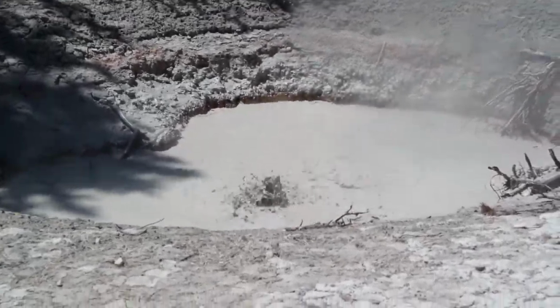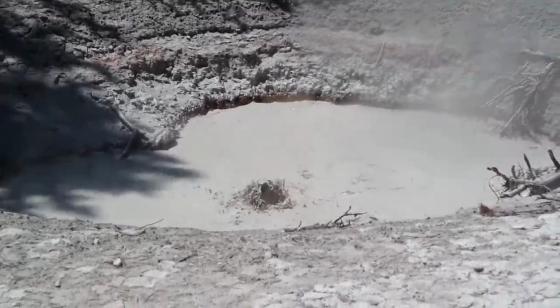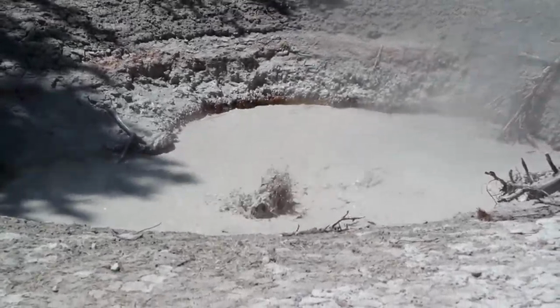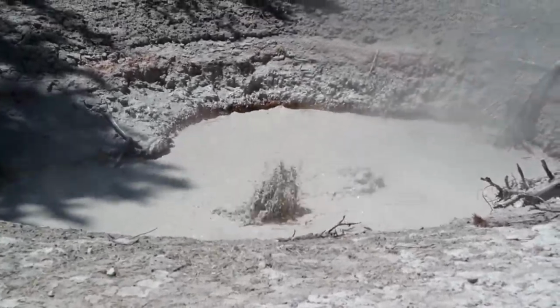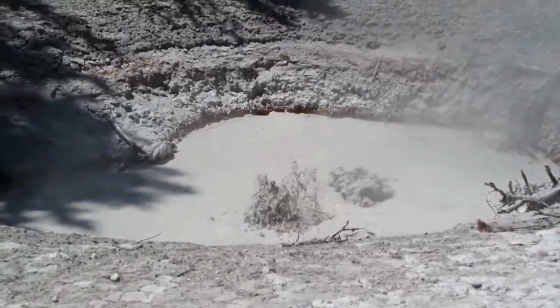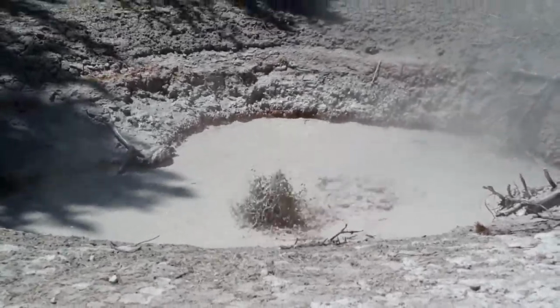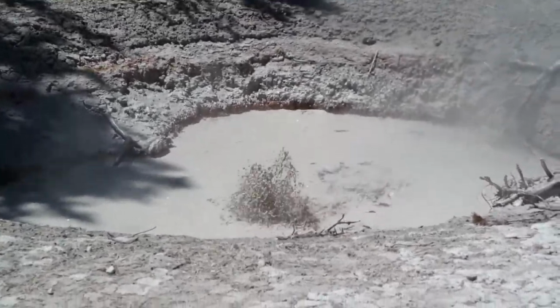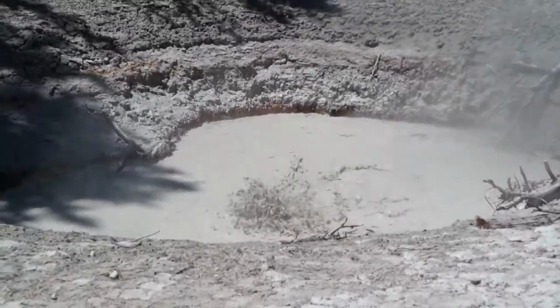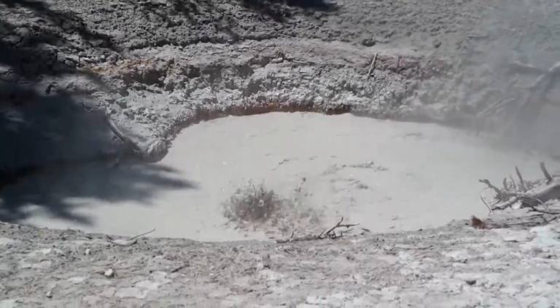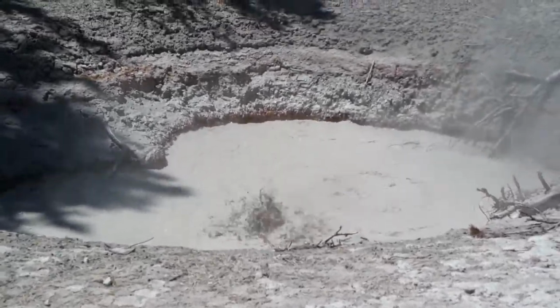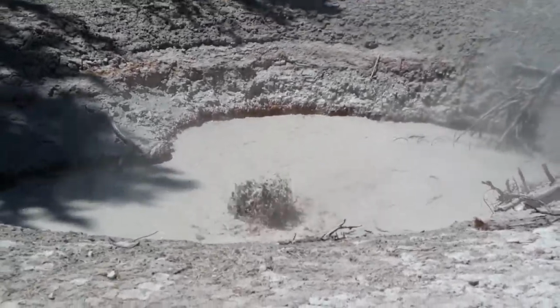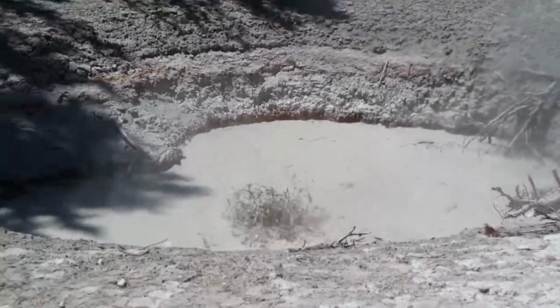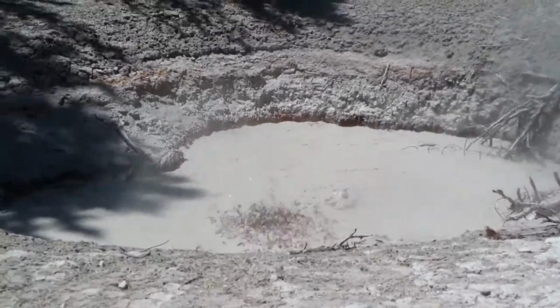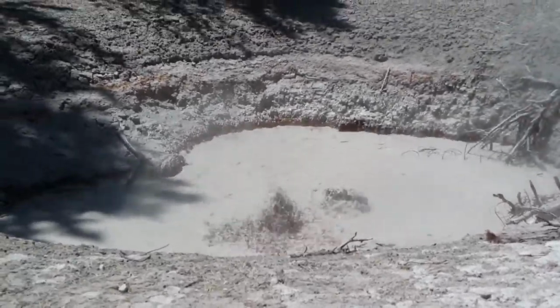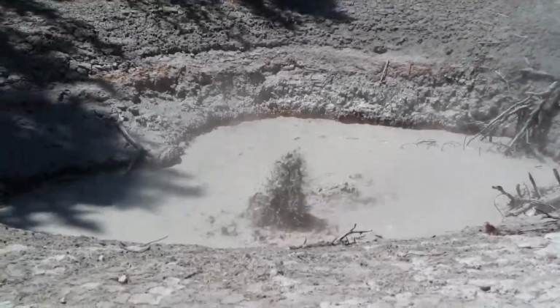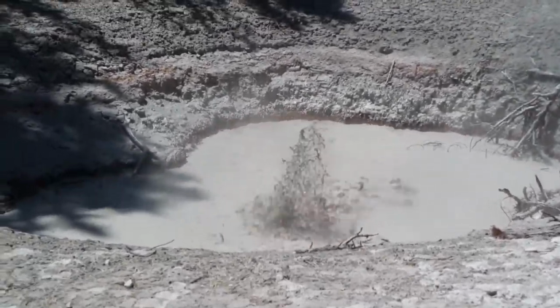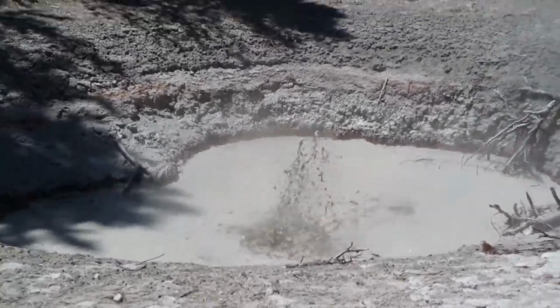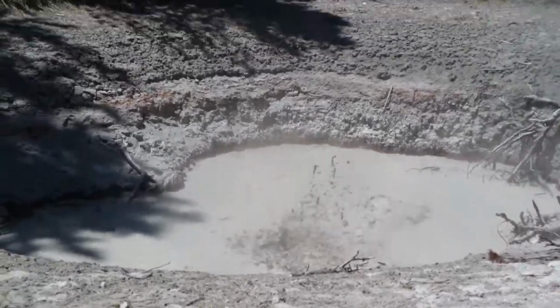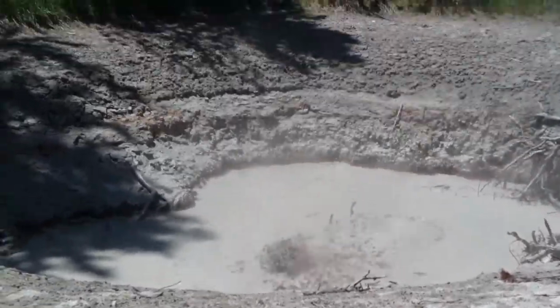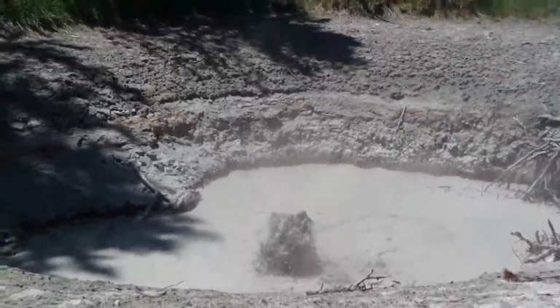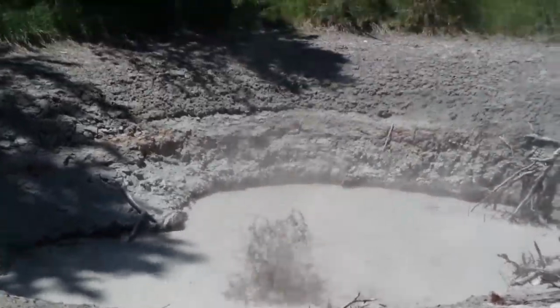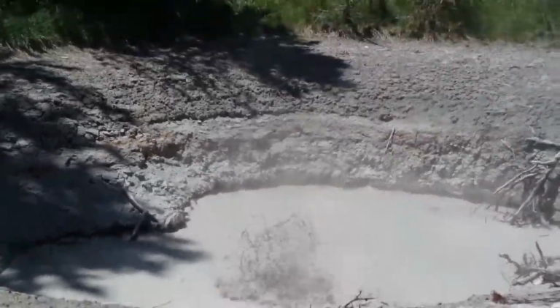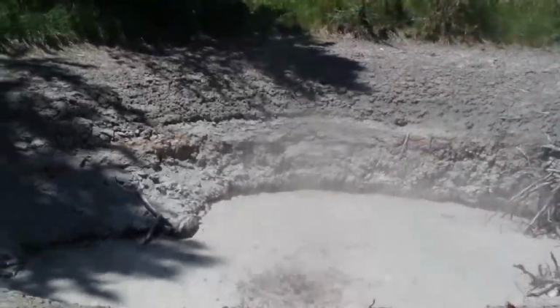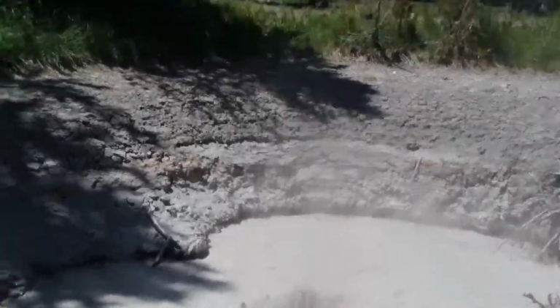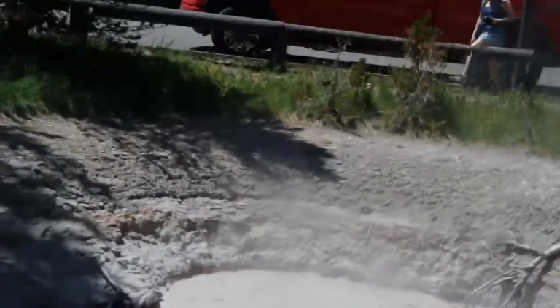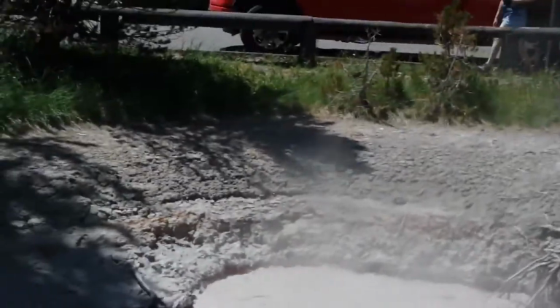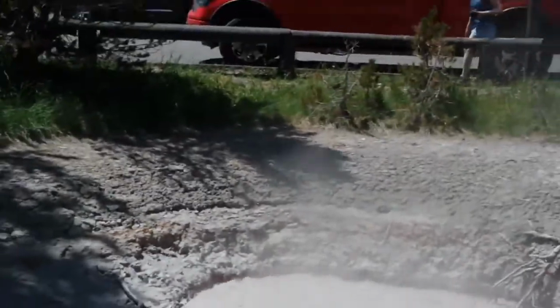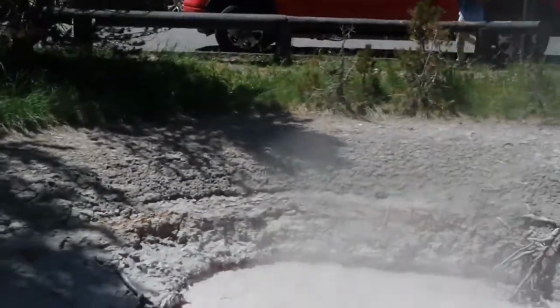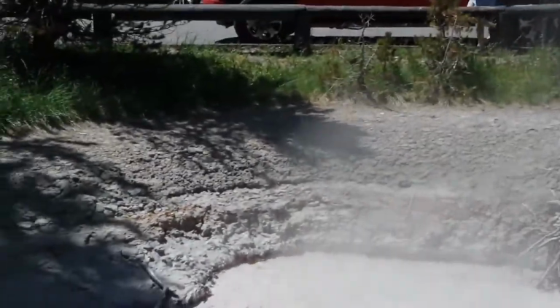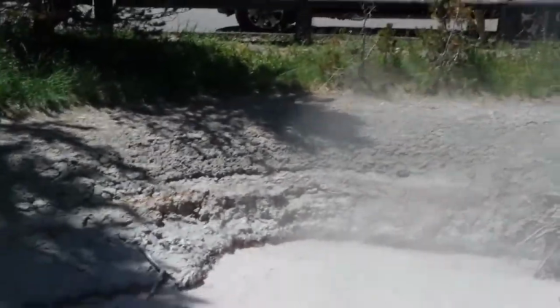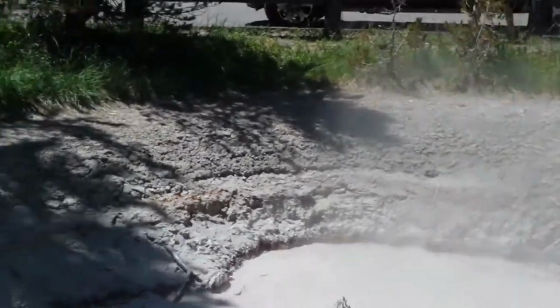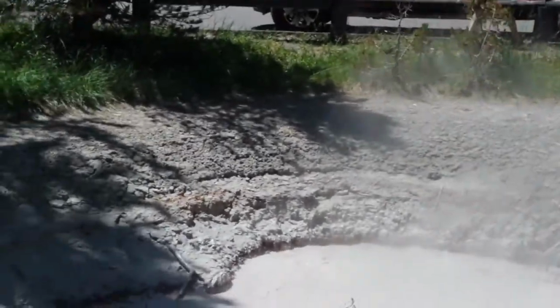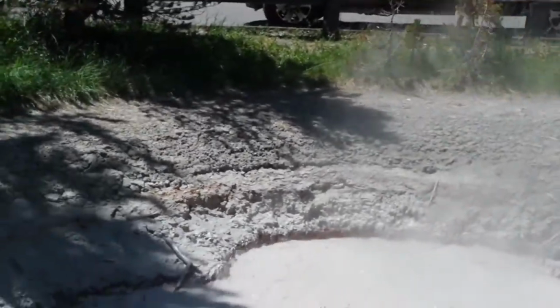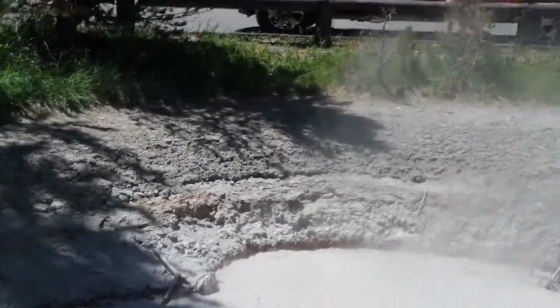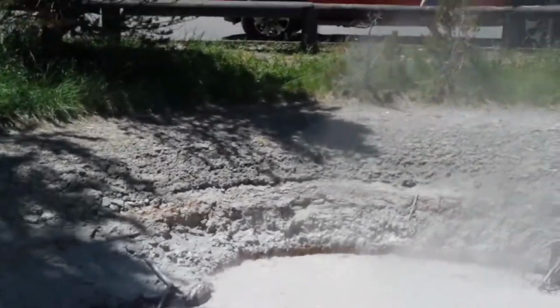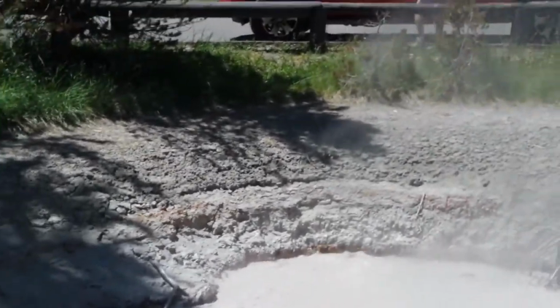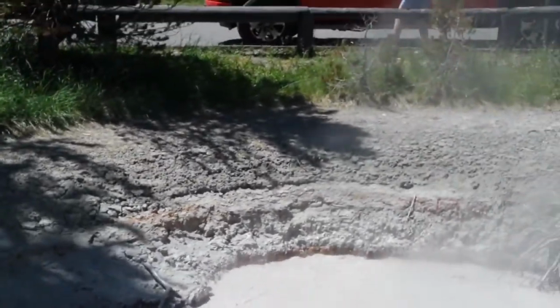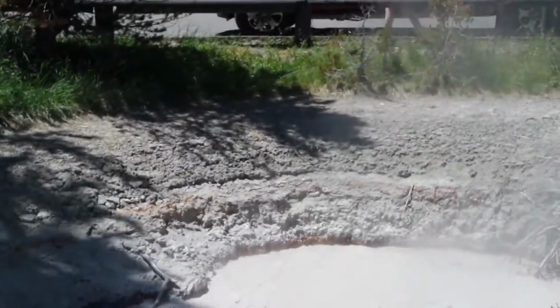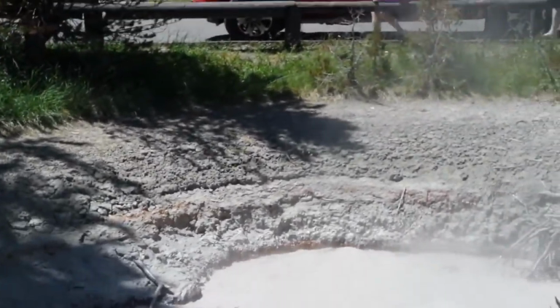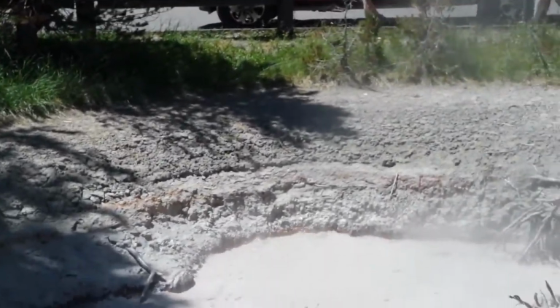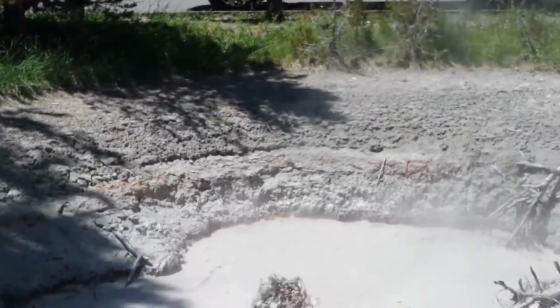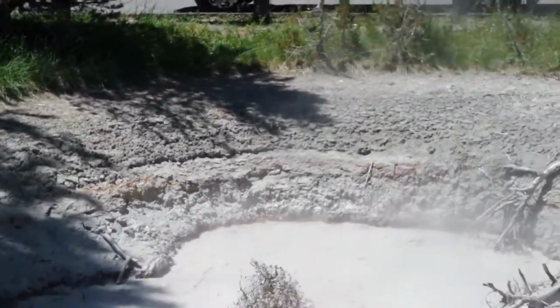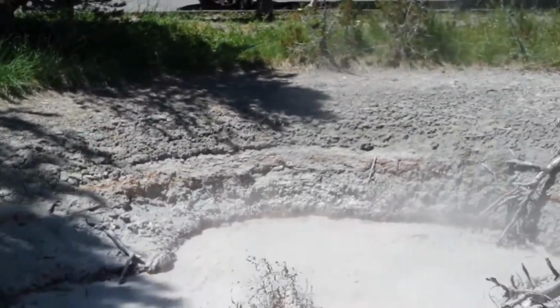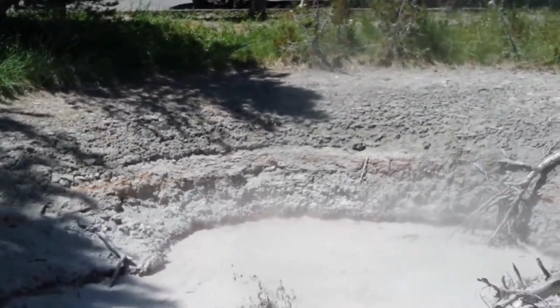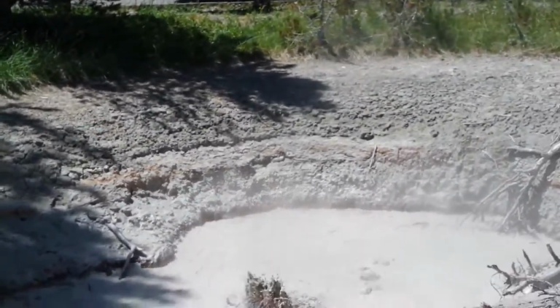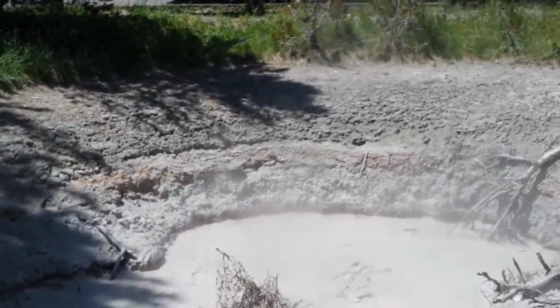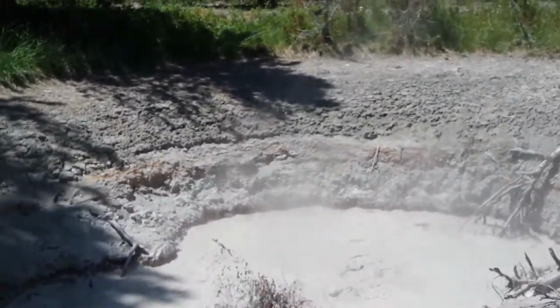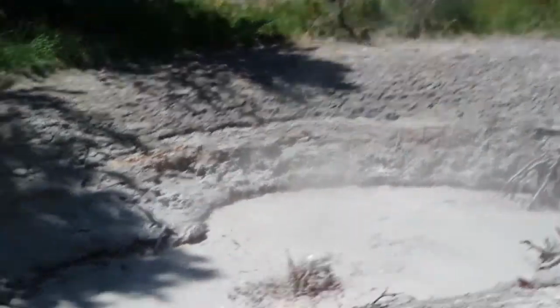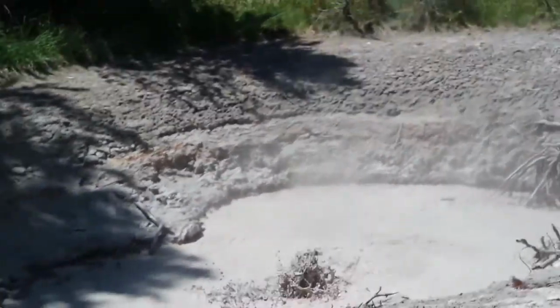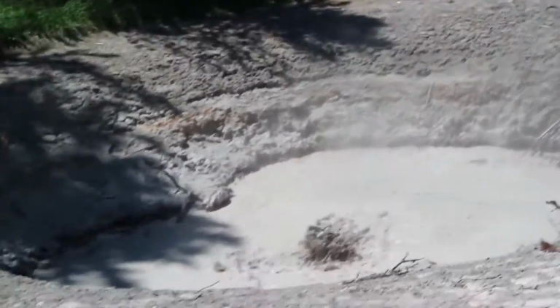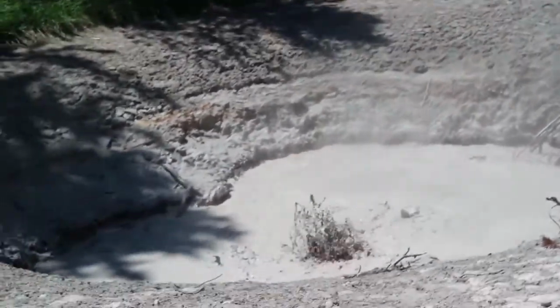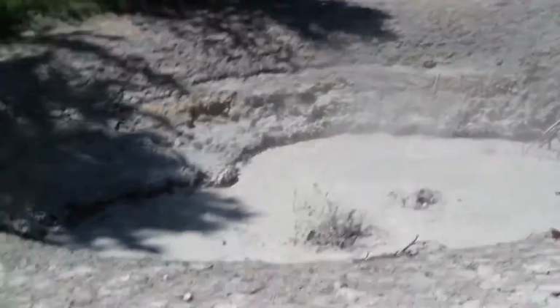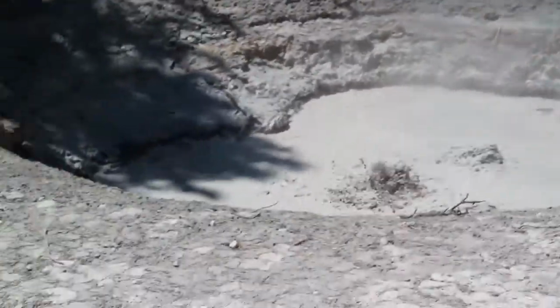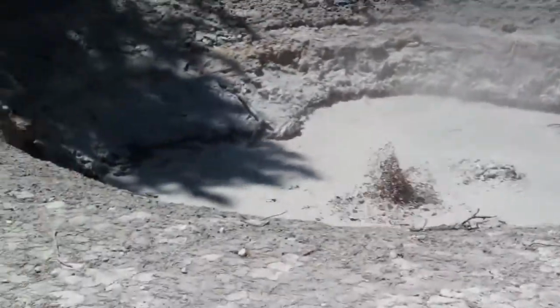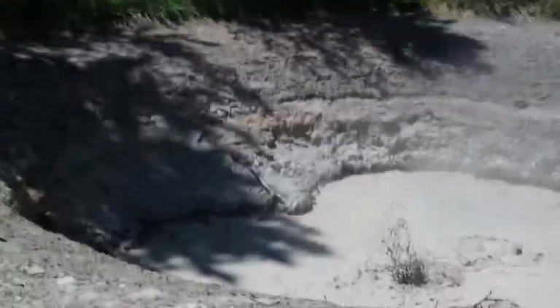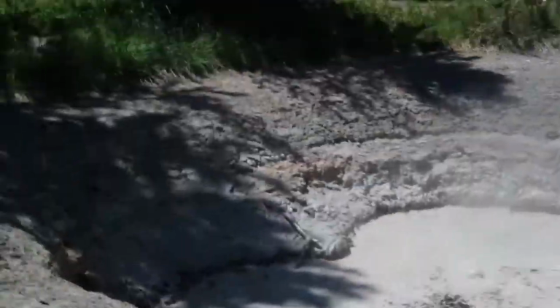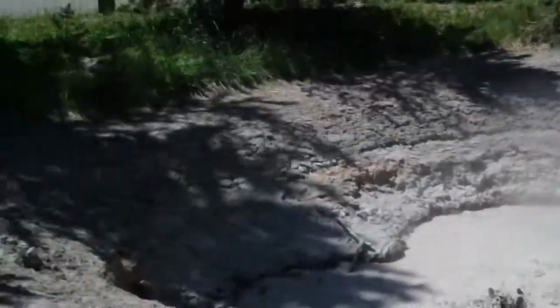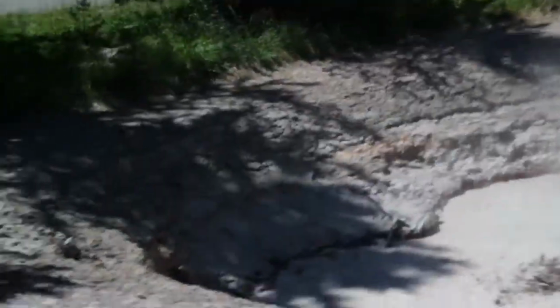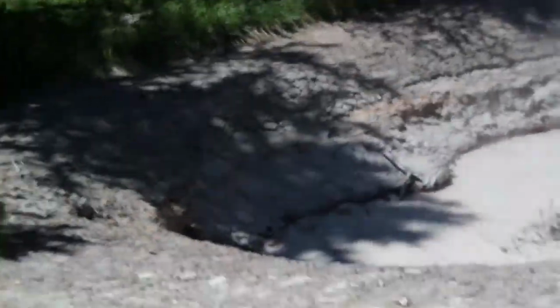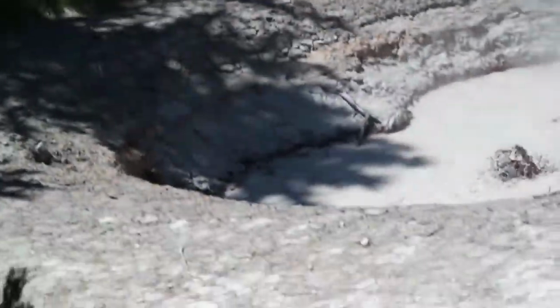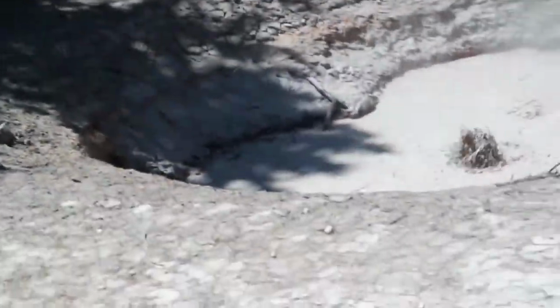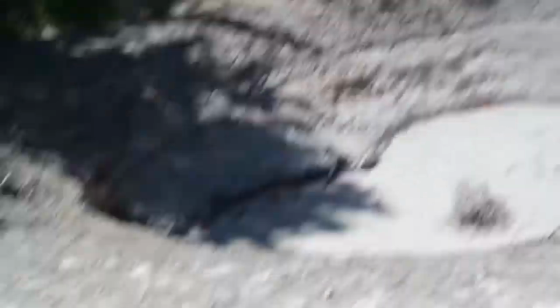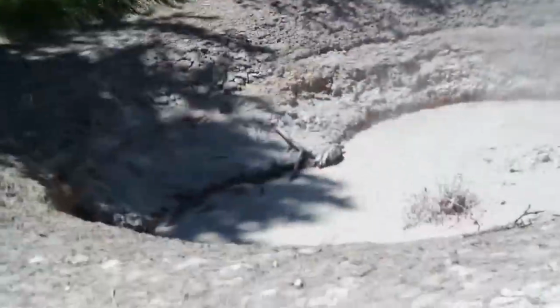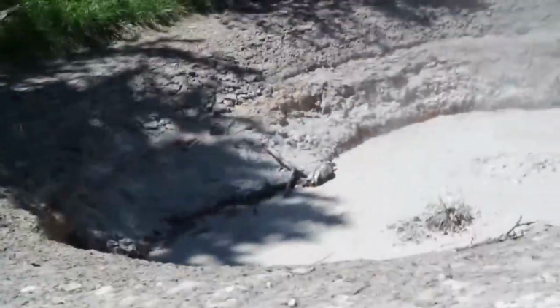Here we are at the West Thumb area in Grand Canyon.